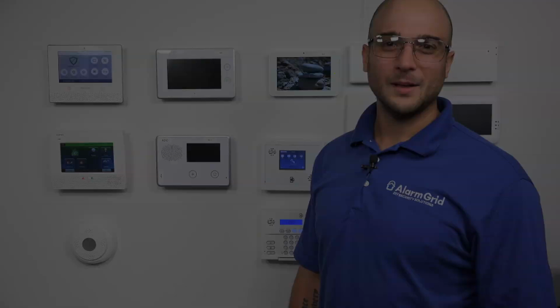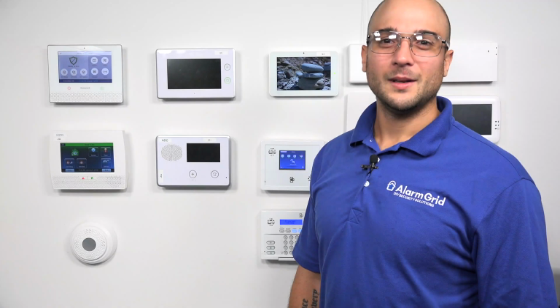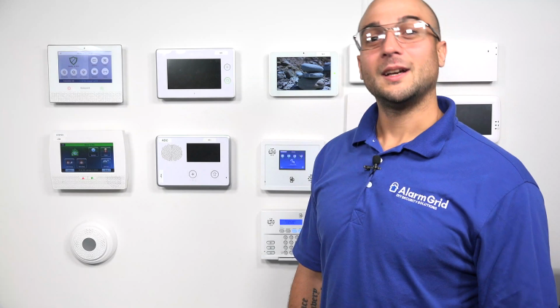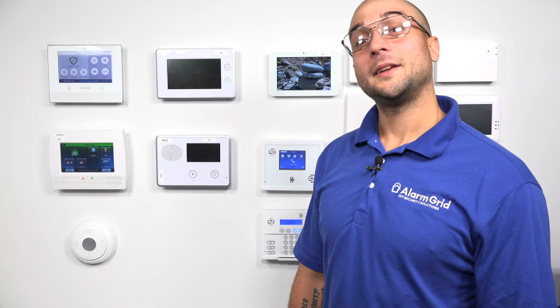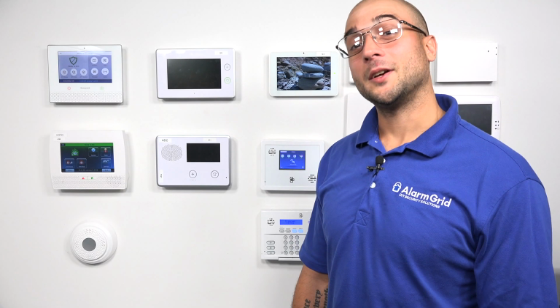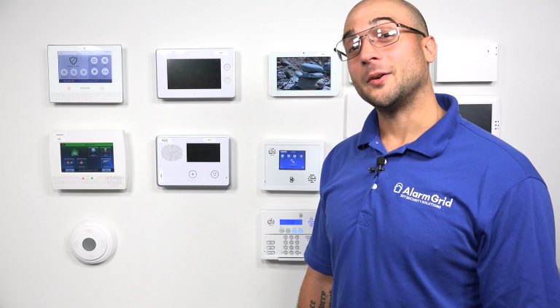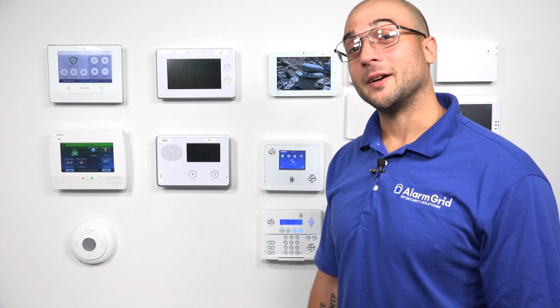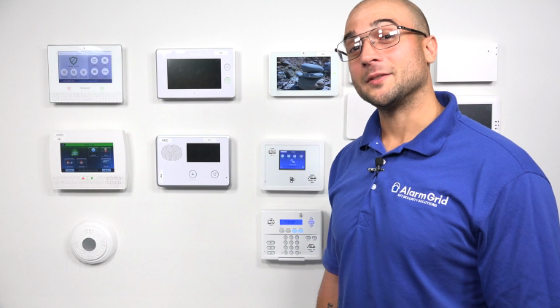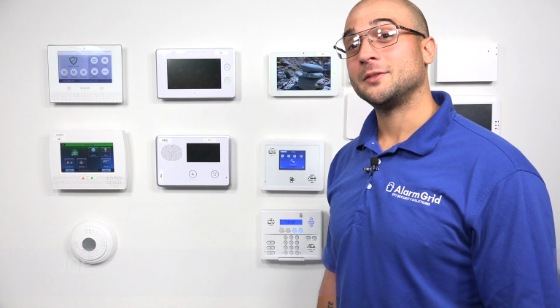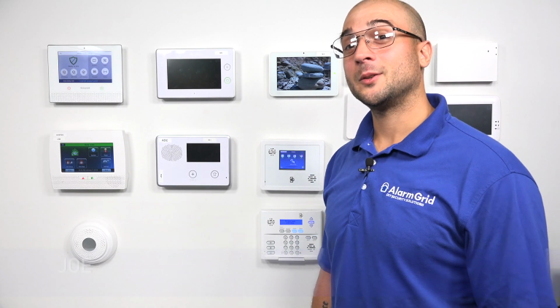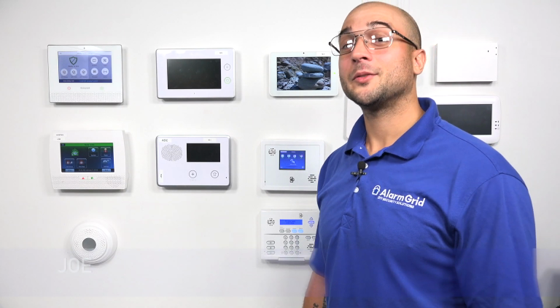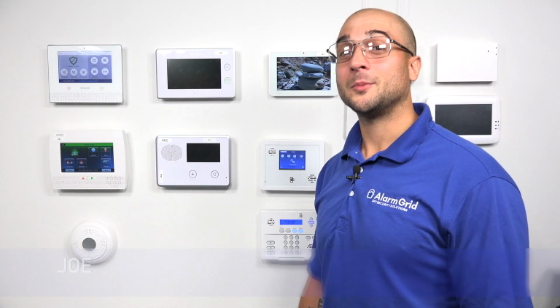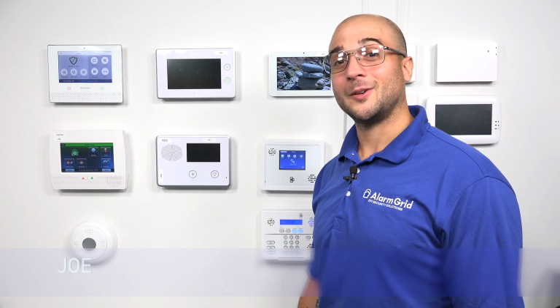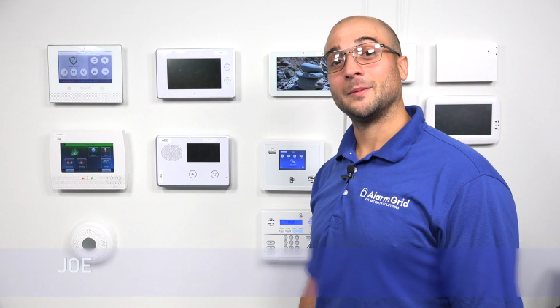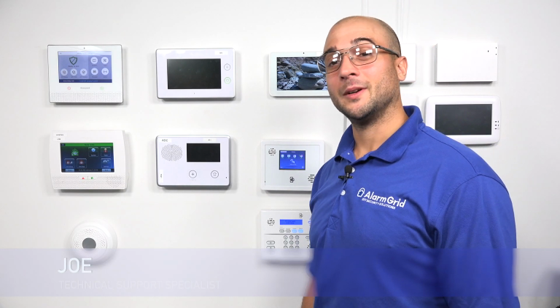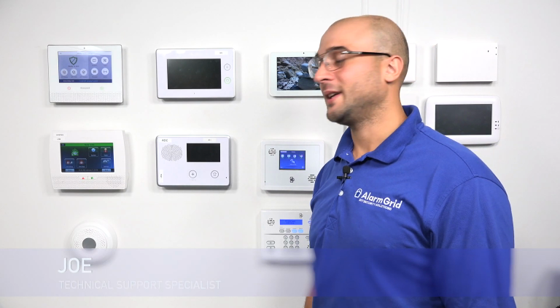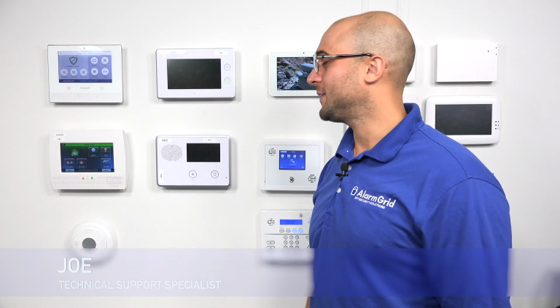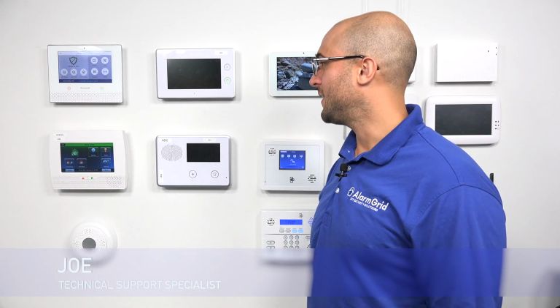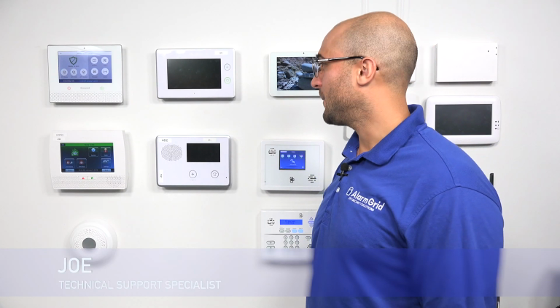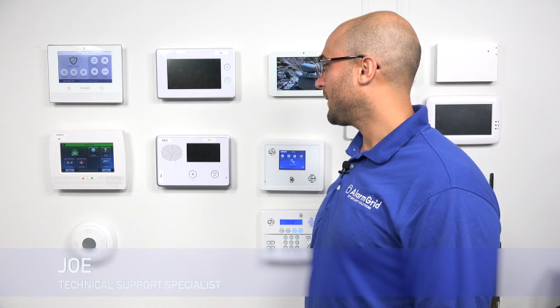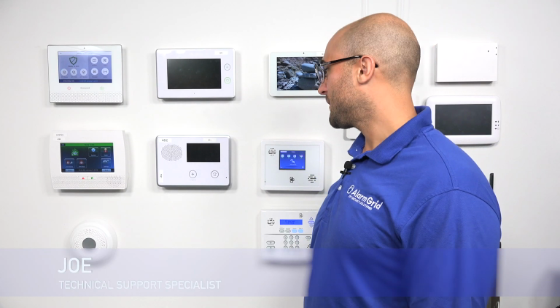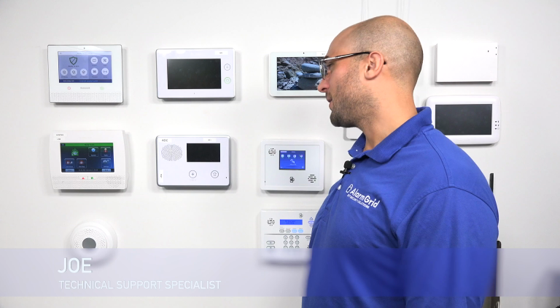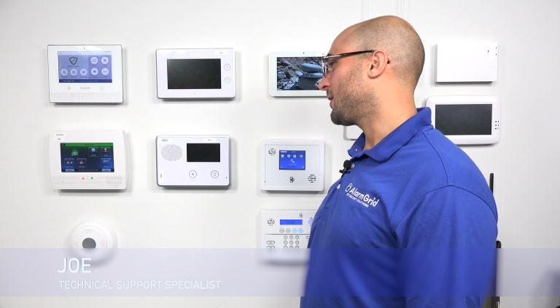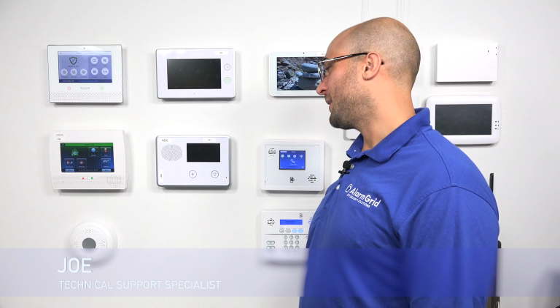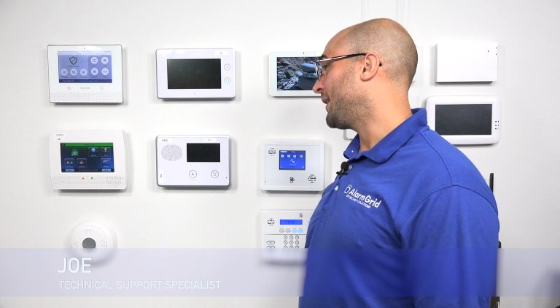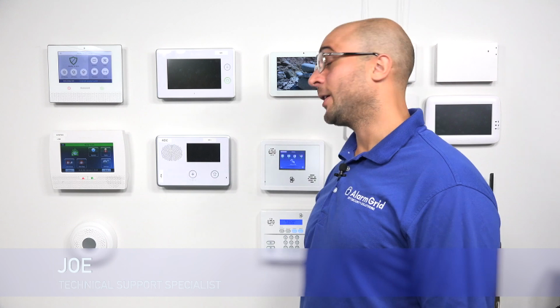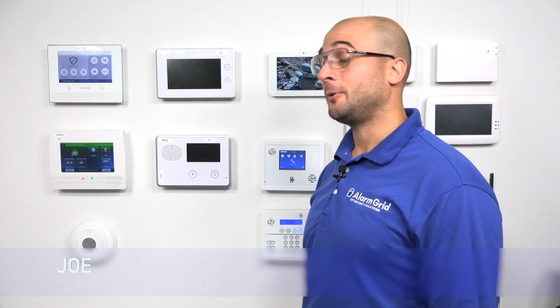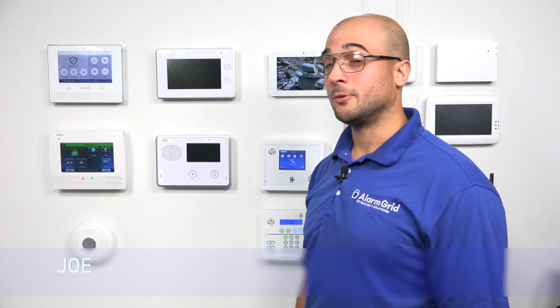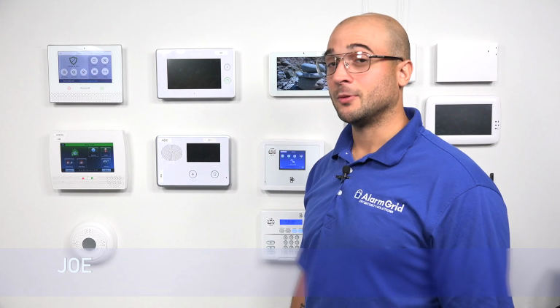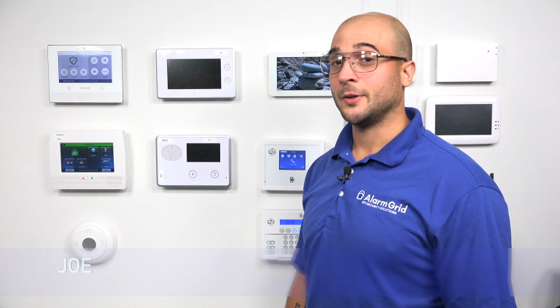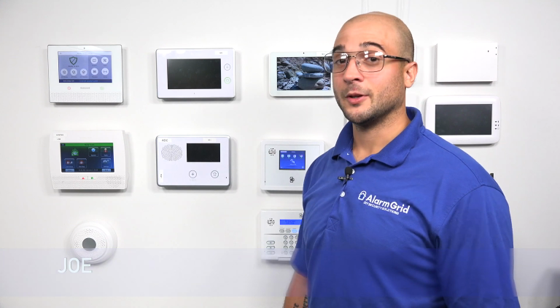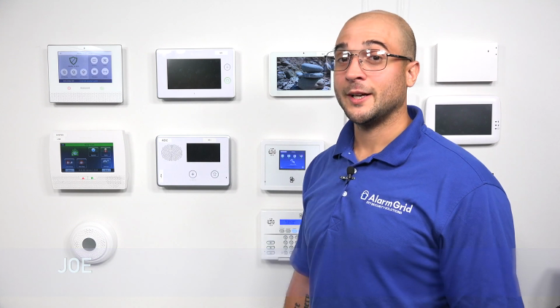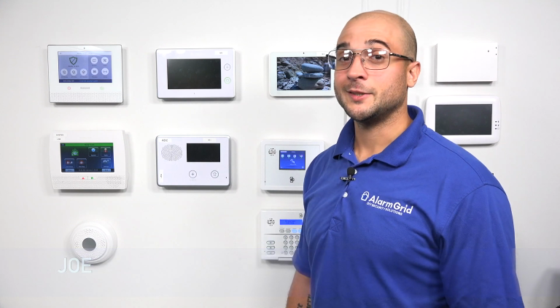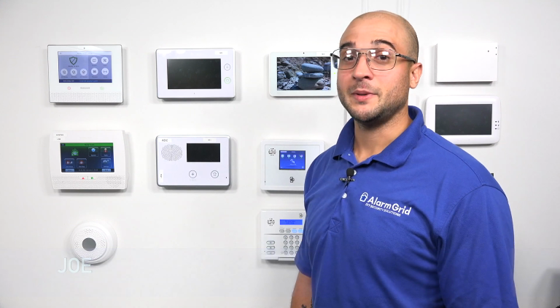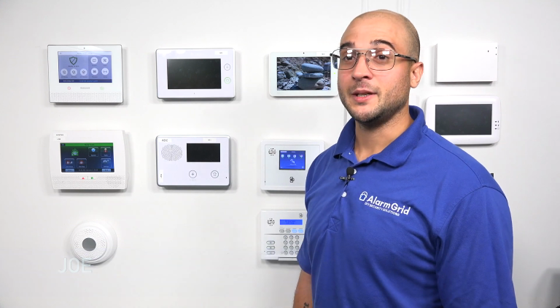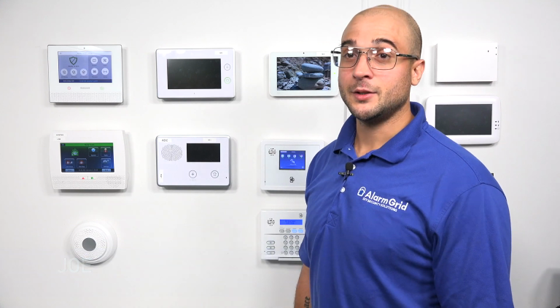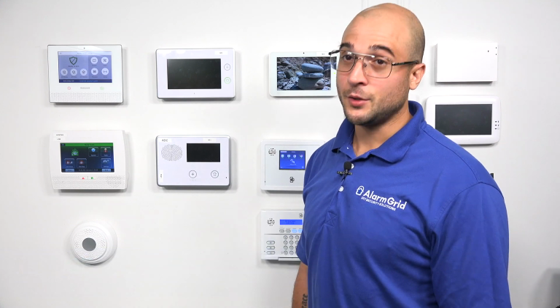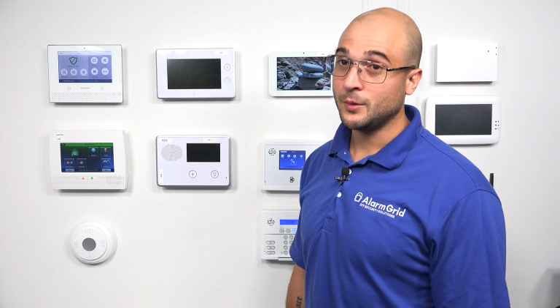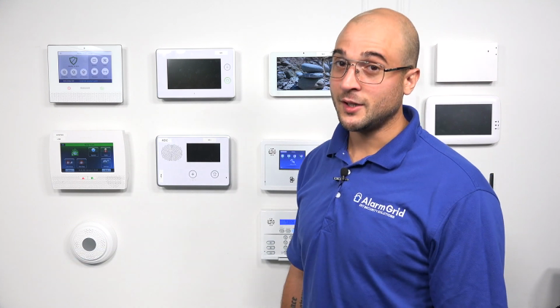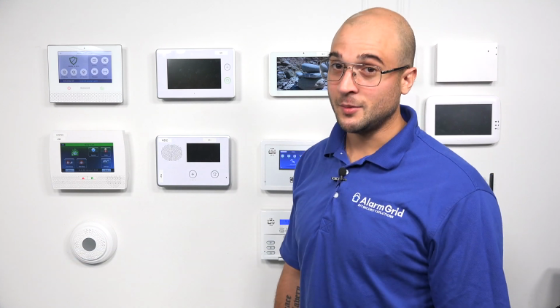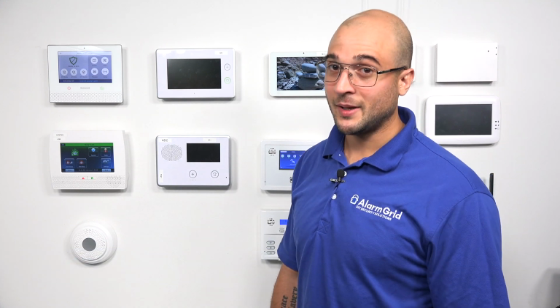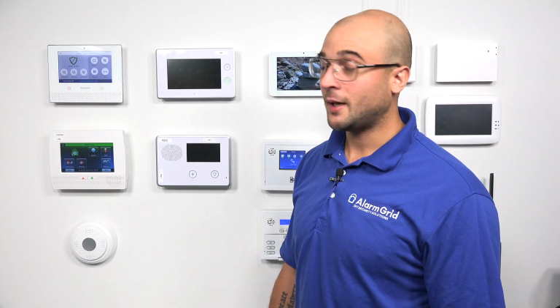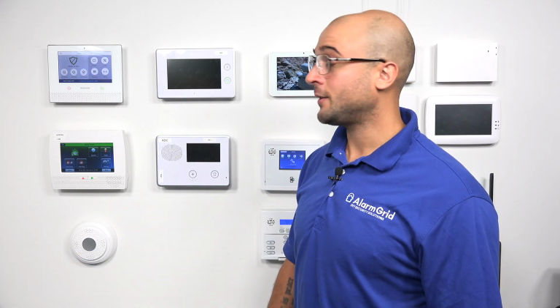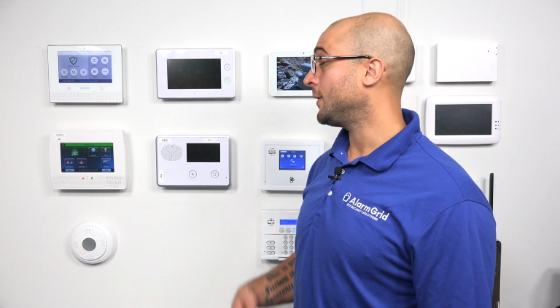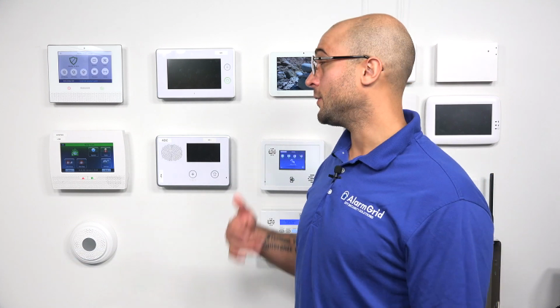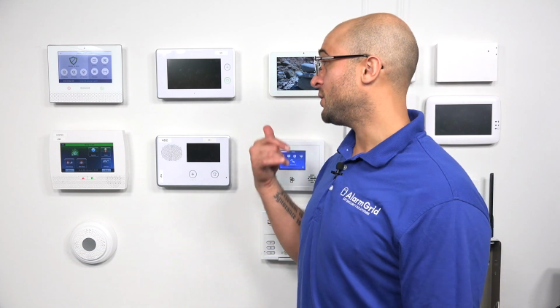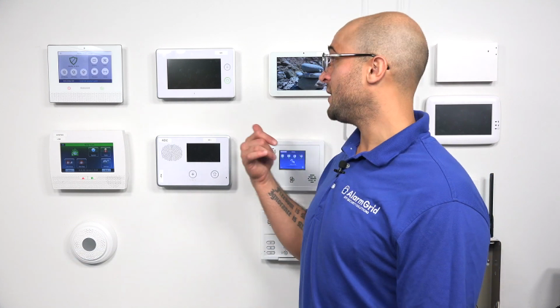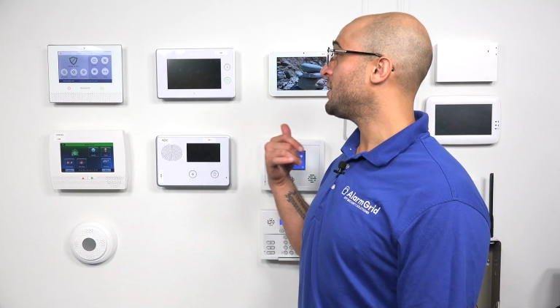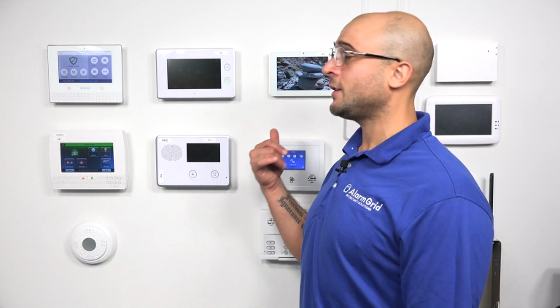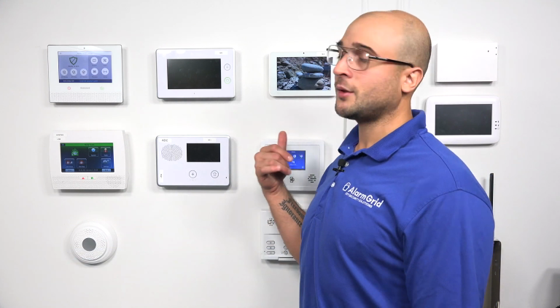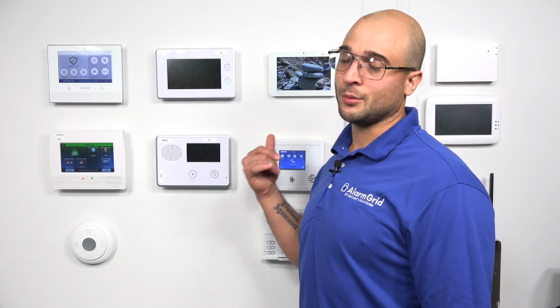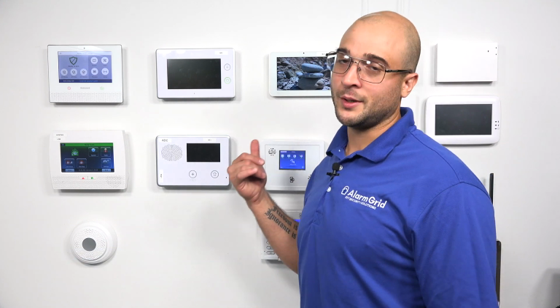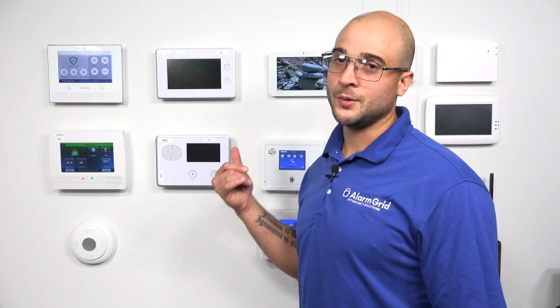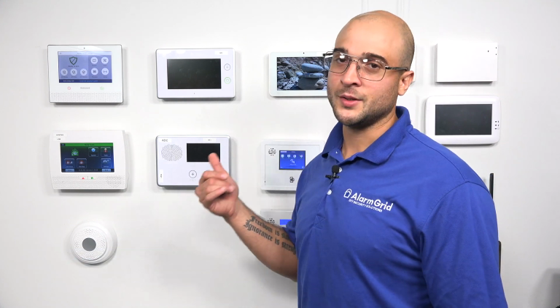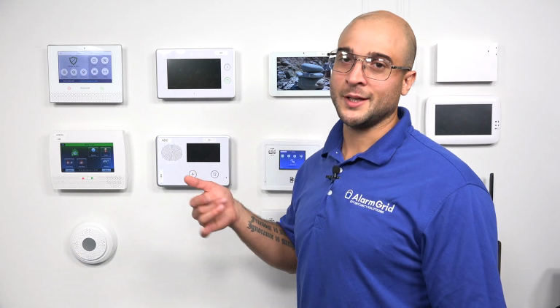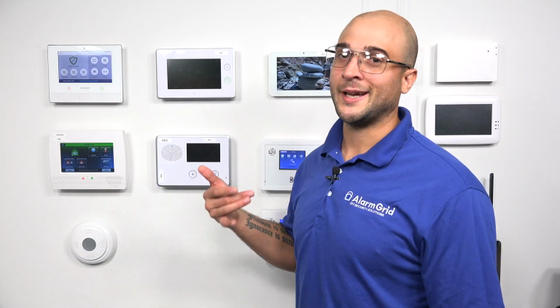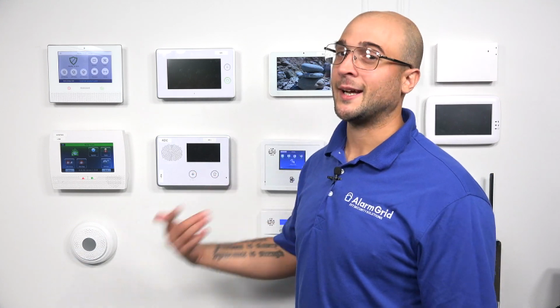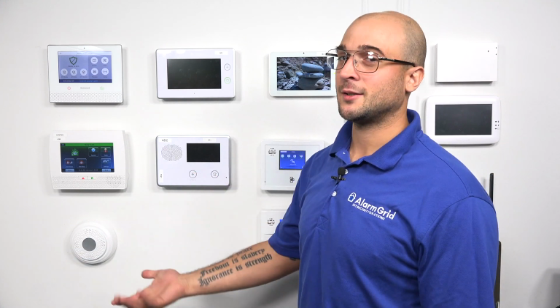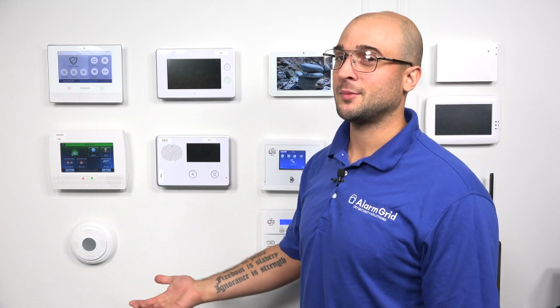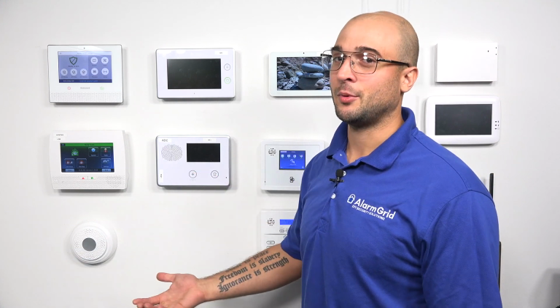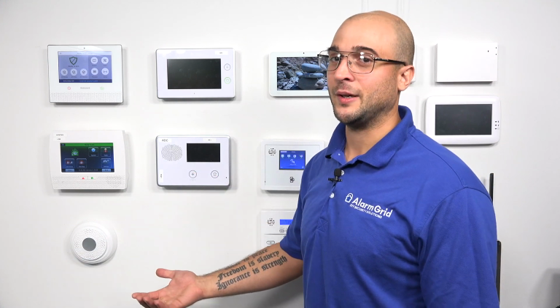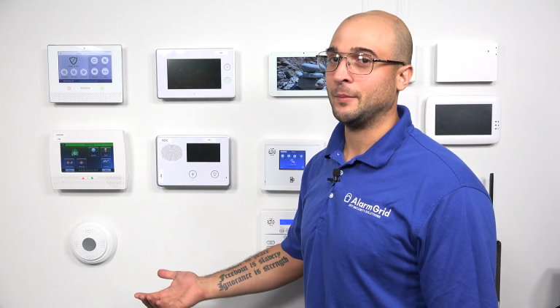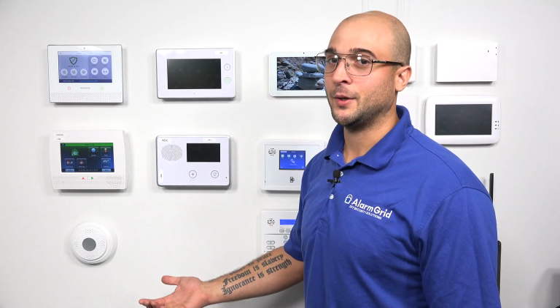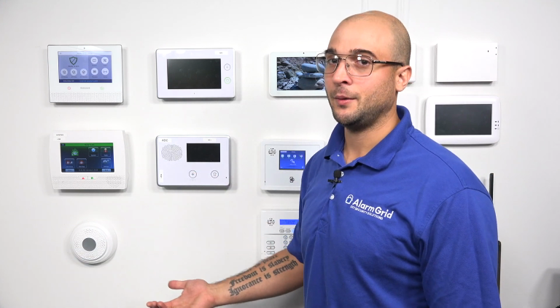Hi, DIYers. Joe from Alarm Grid, and today we're going to talk about how to enroll your SP2 keypad to your GC3 using the access point mode.